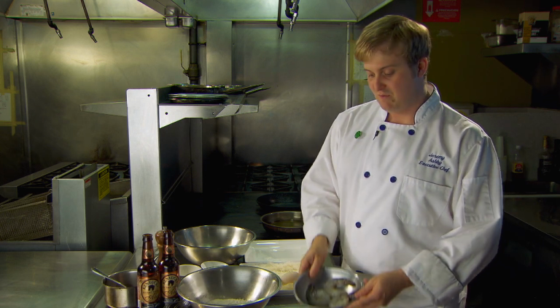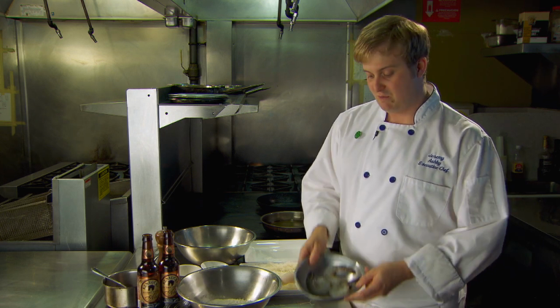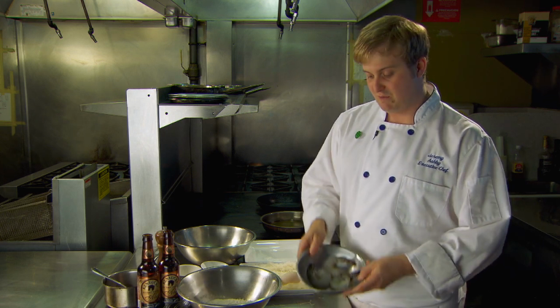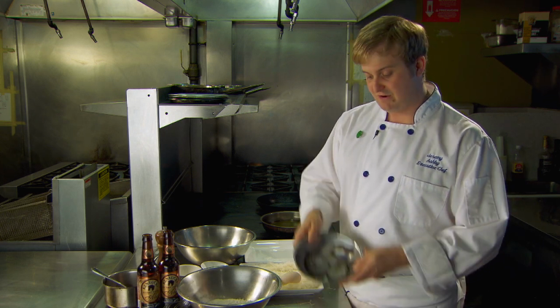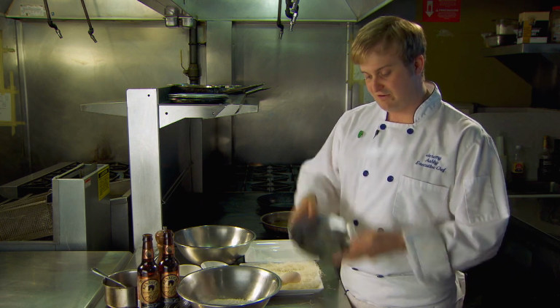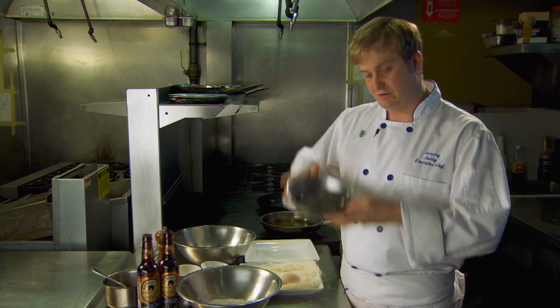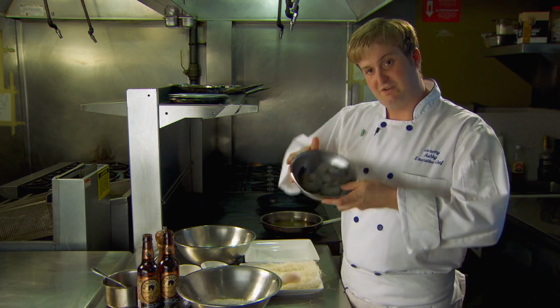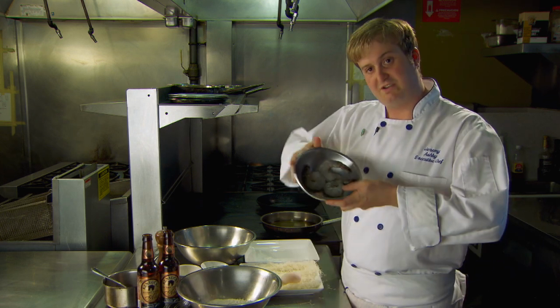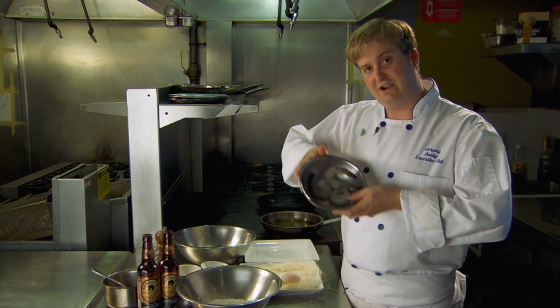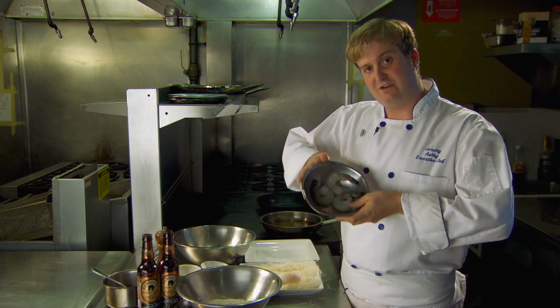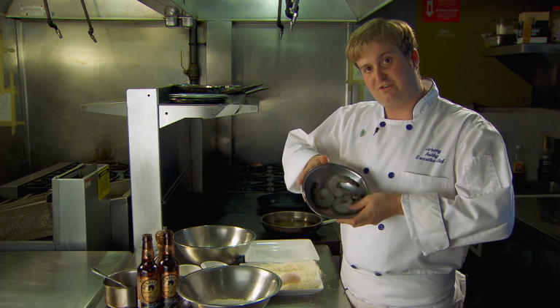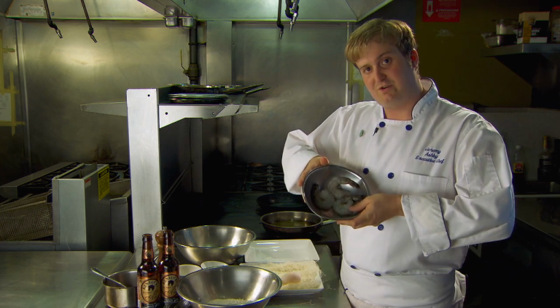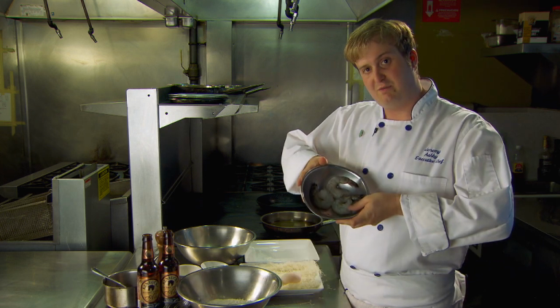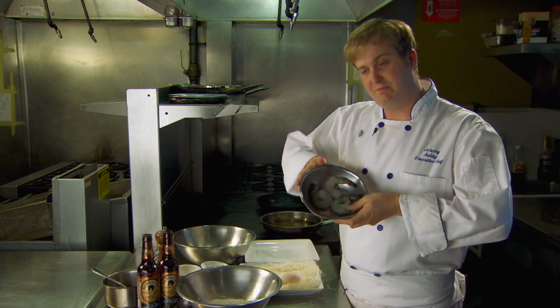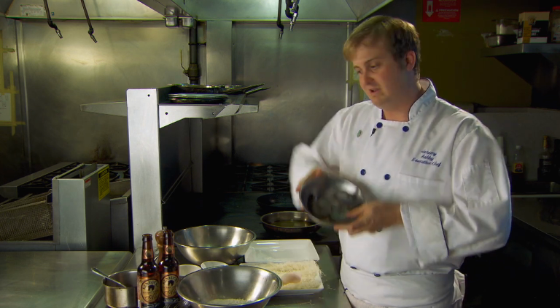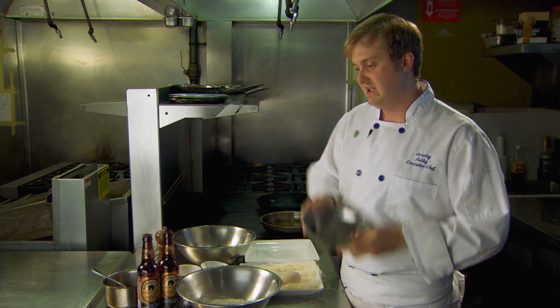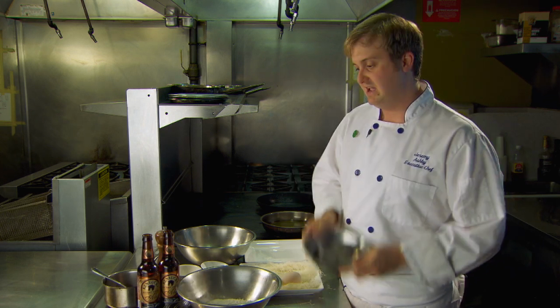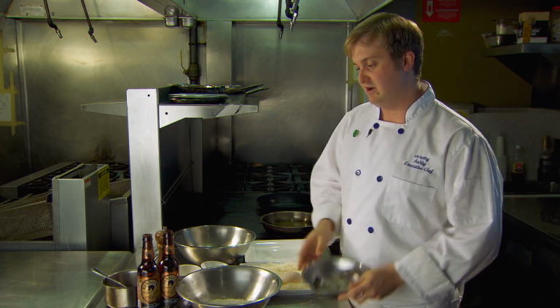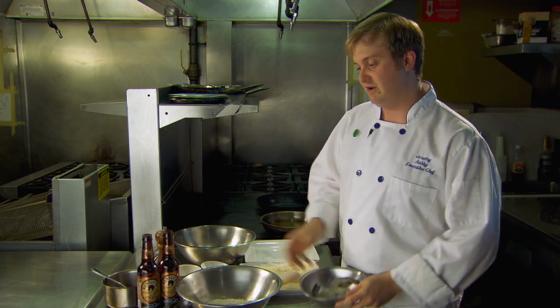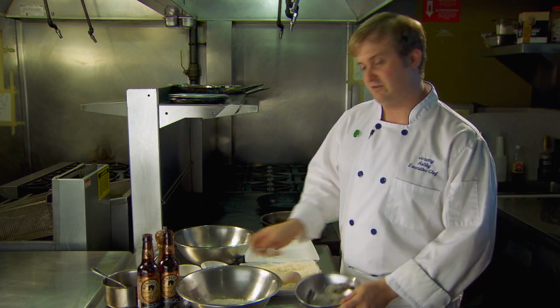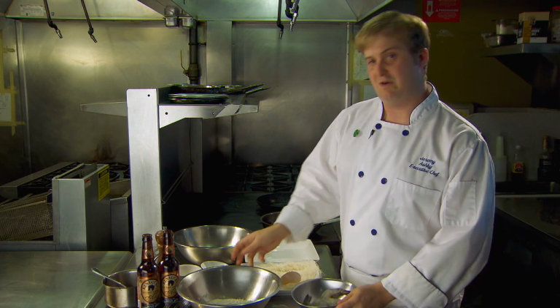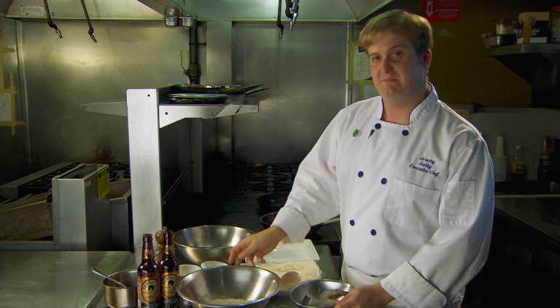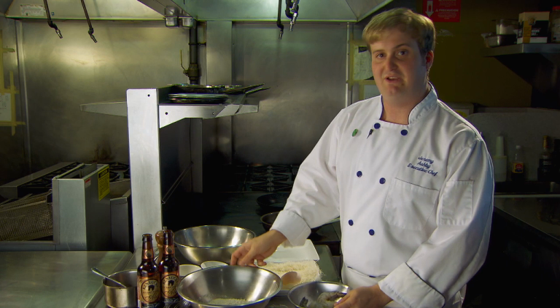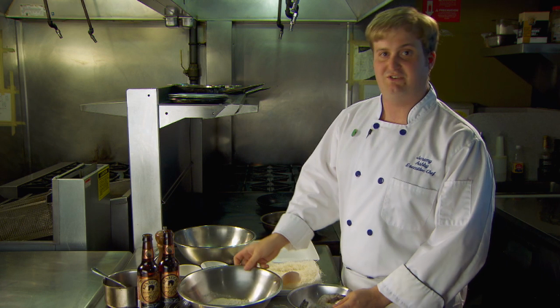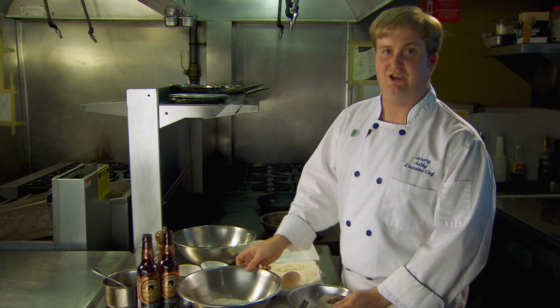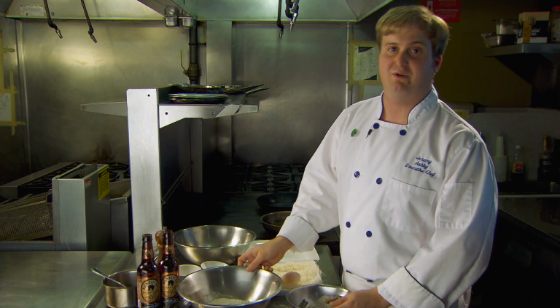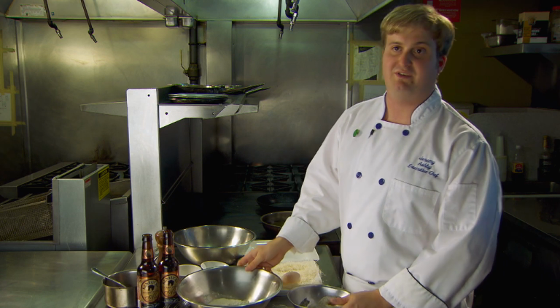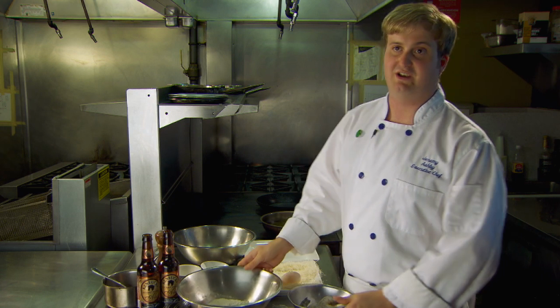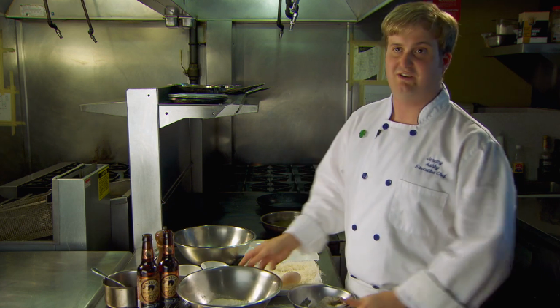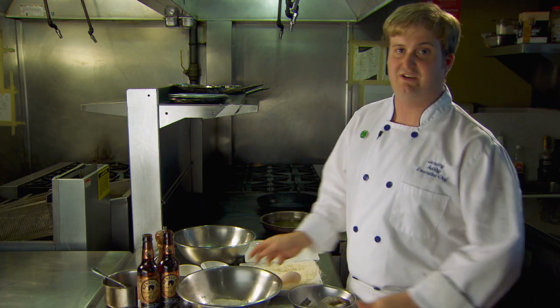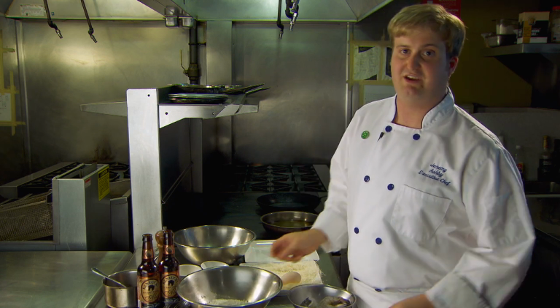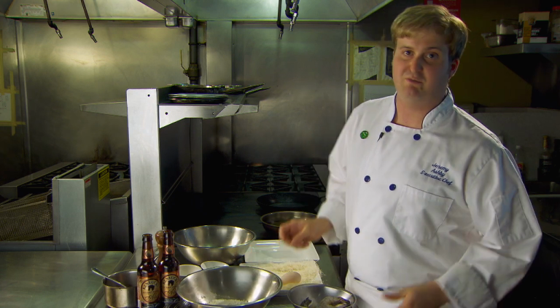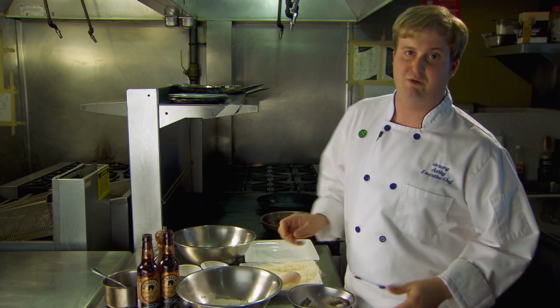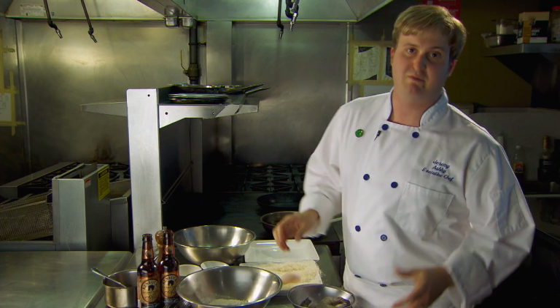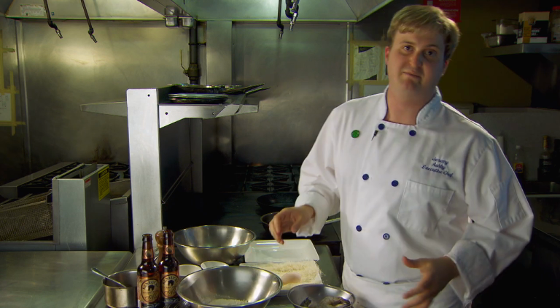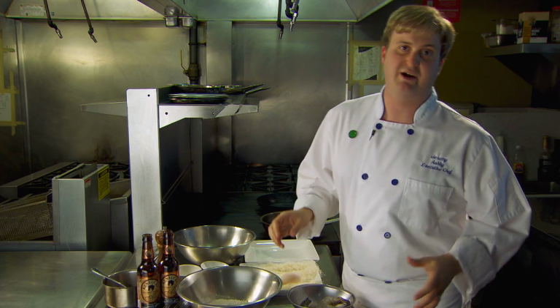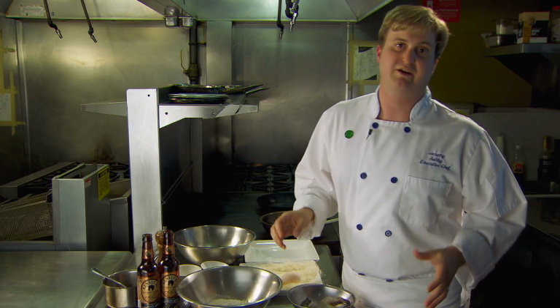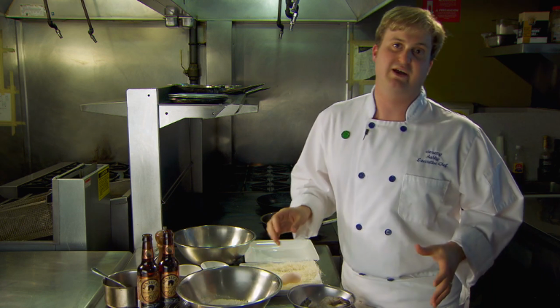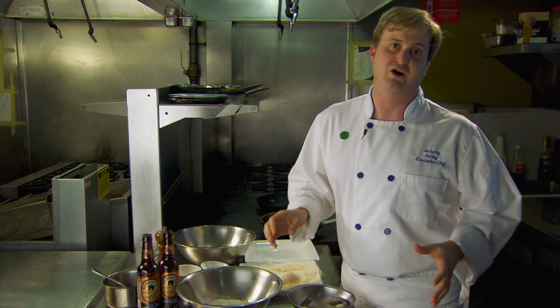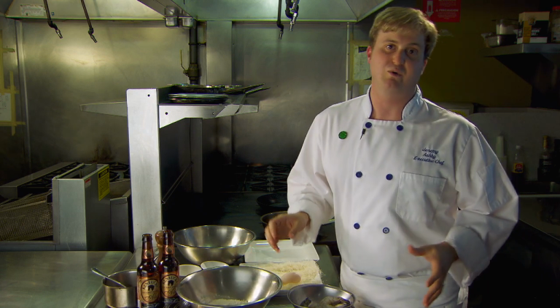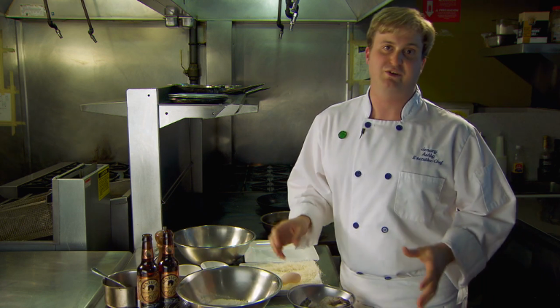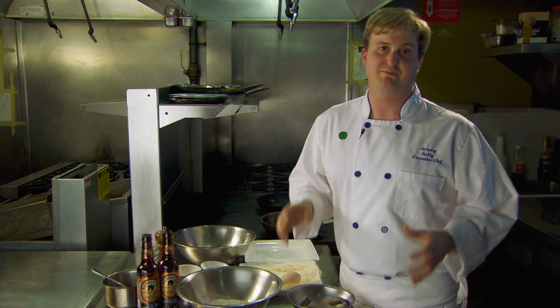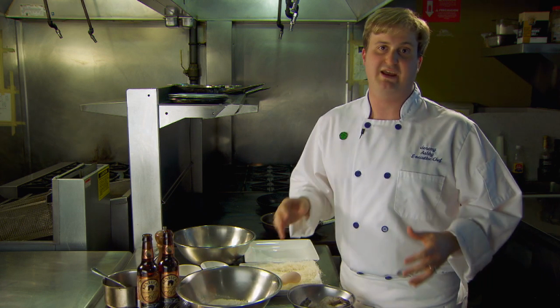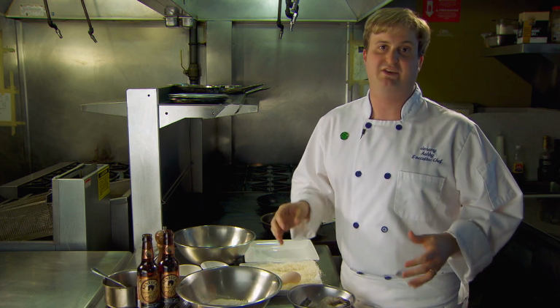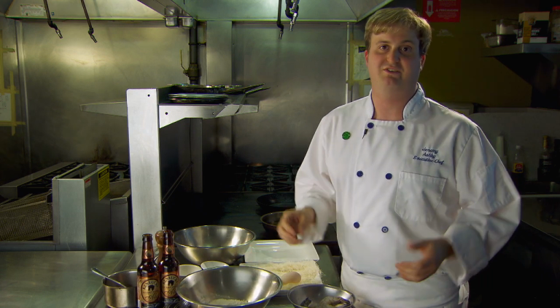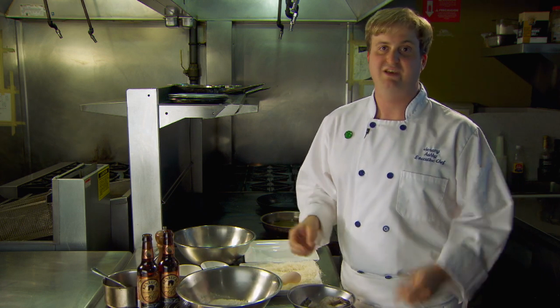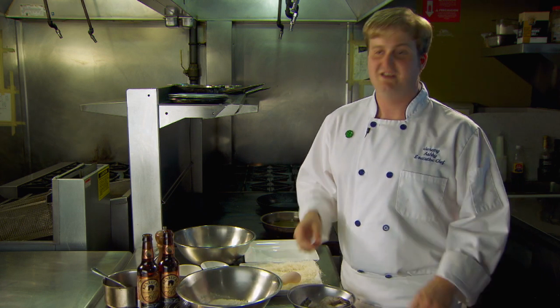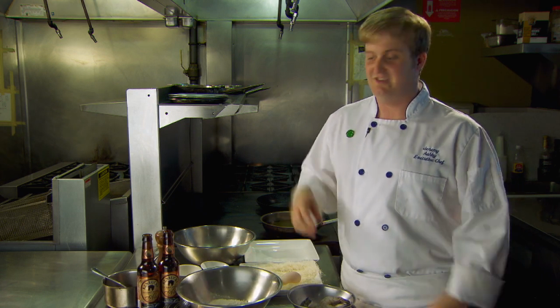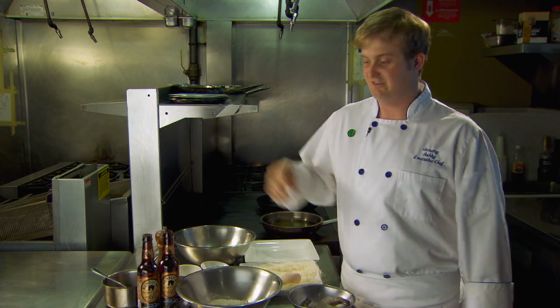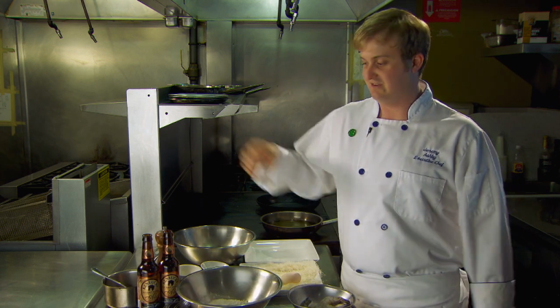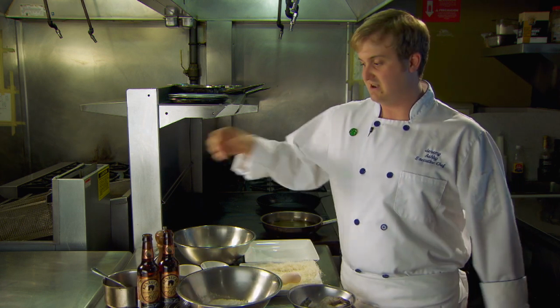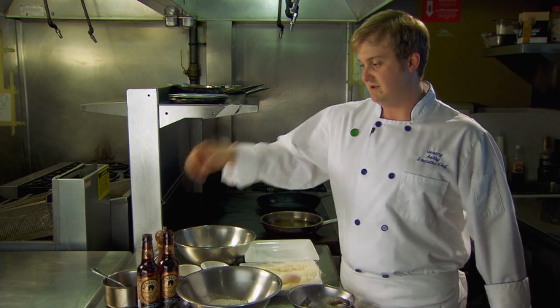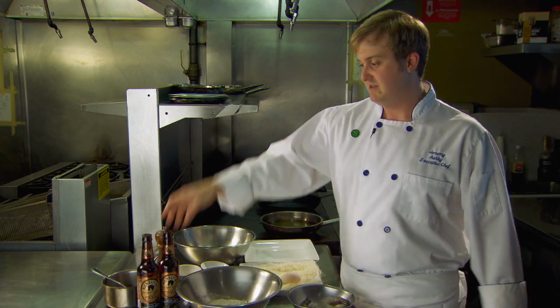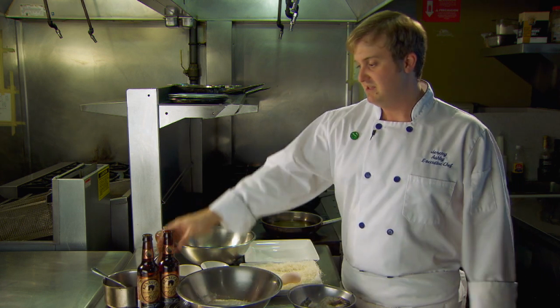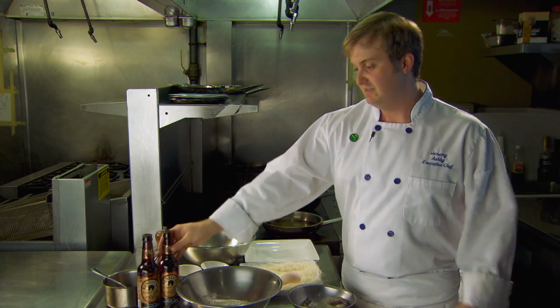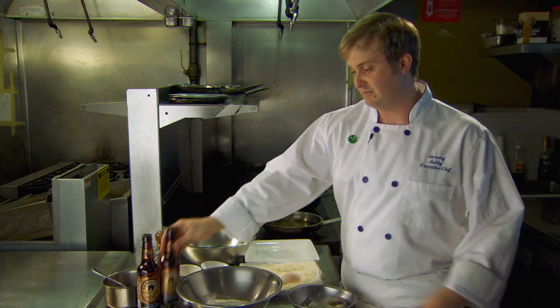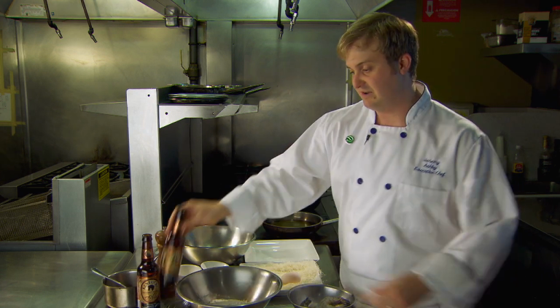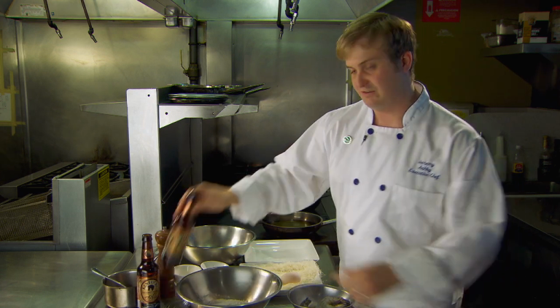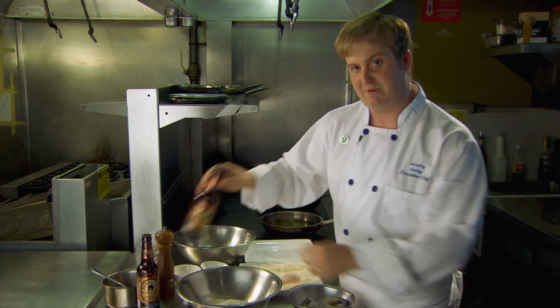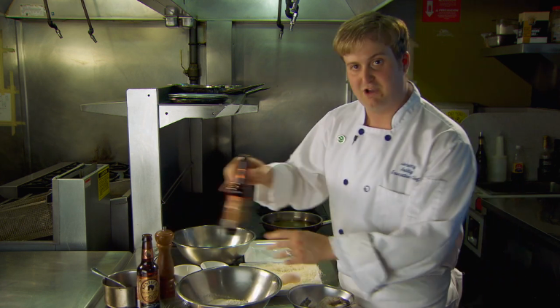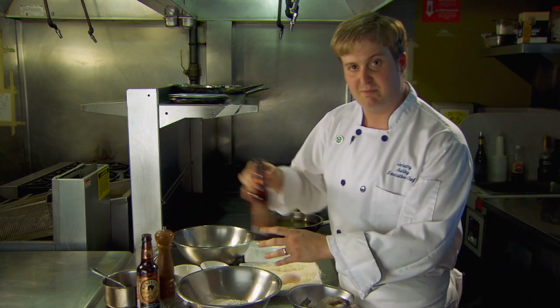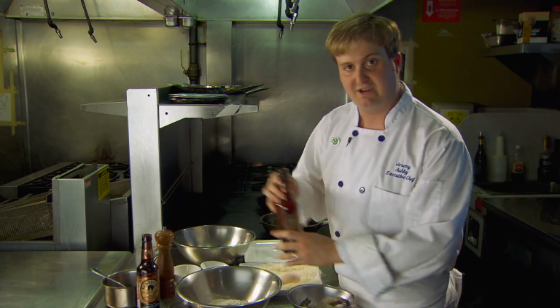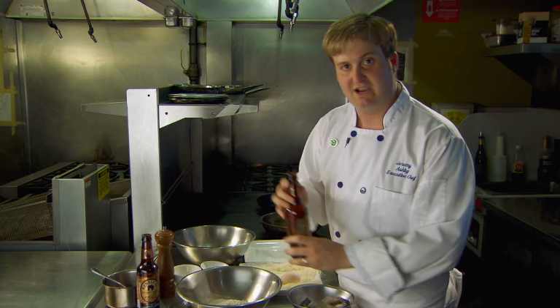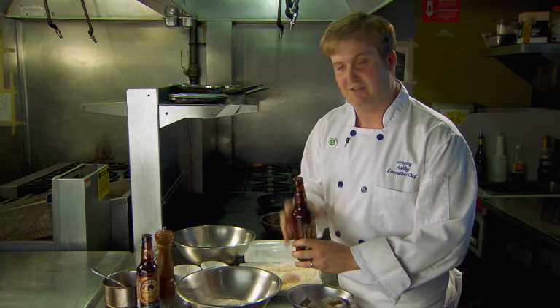We wanted to show our tiger shrimp and also our big secret, the Kentucky Bourbon Barrel Ale, which makes this recipe come together.